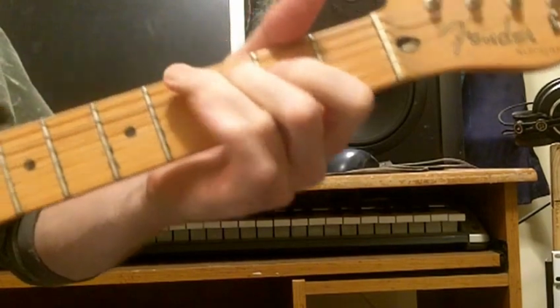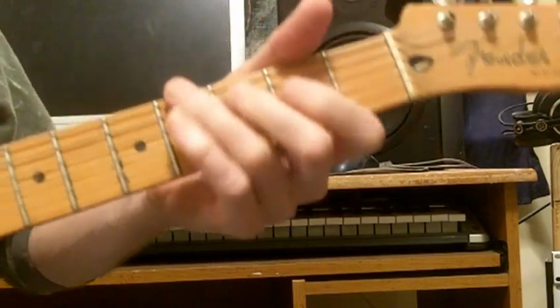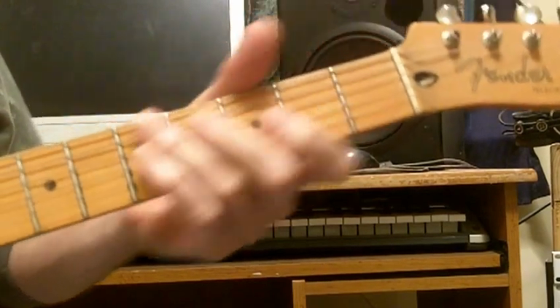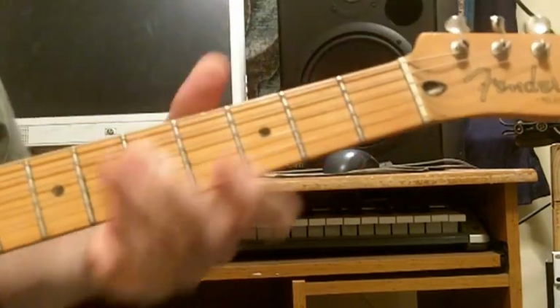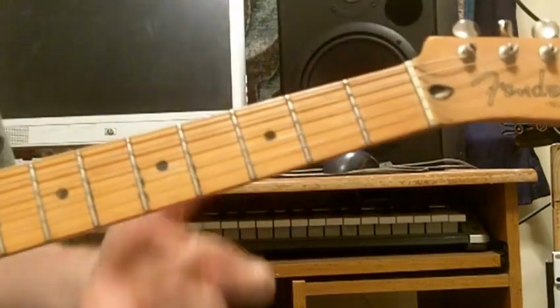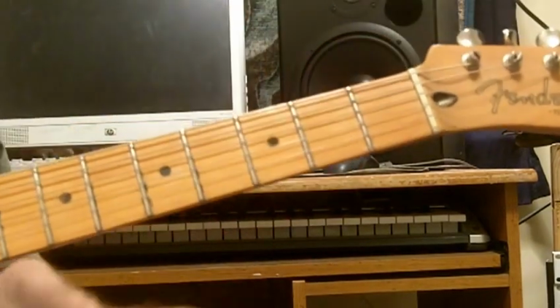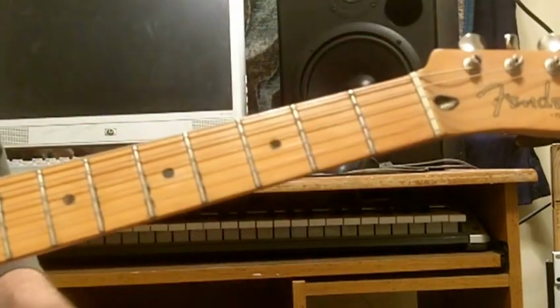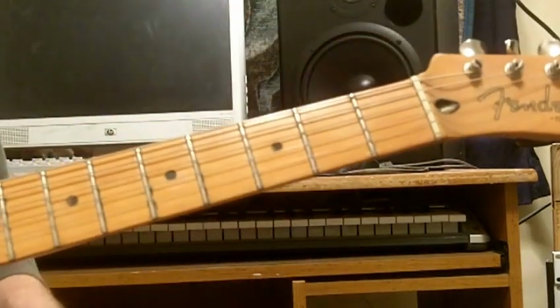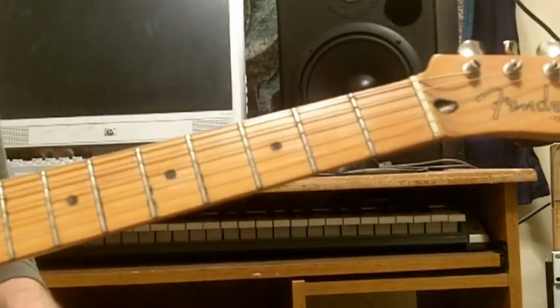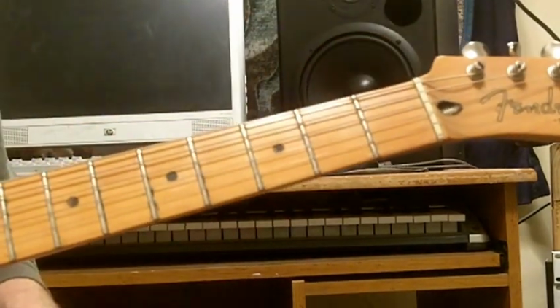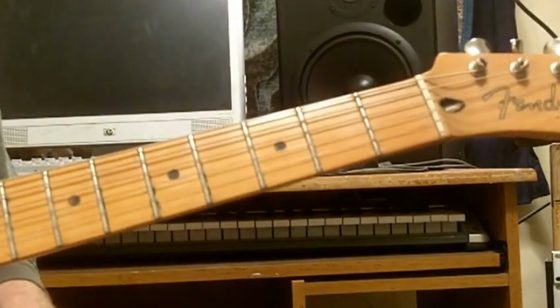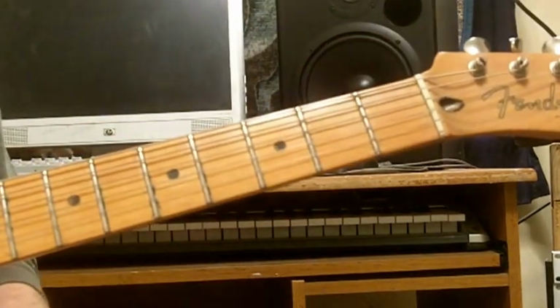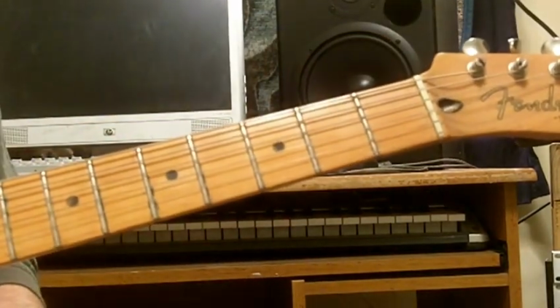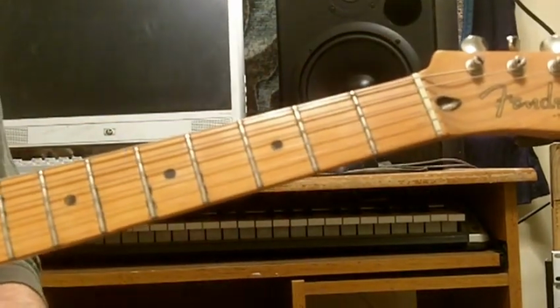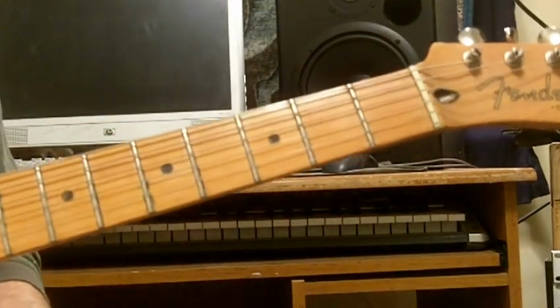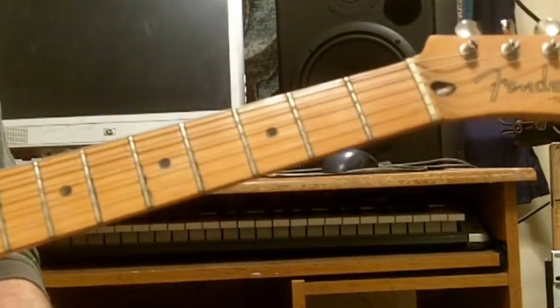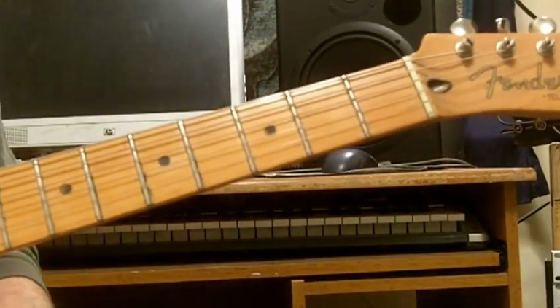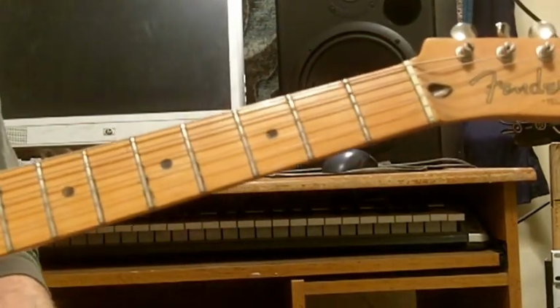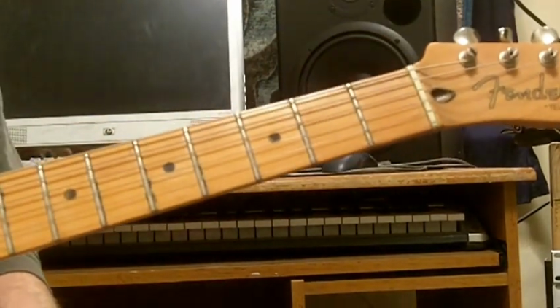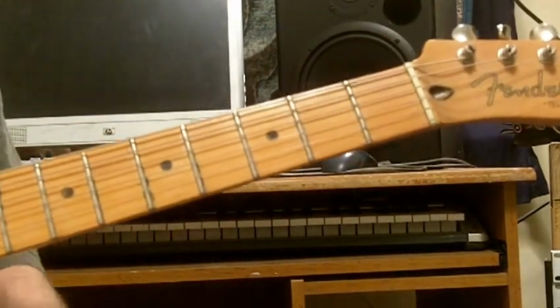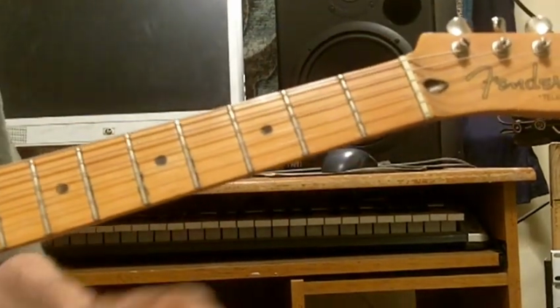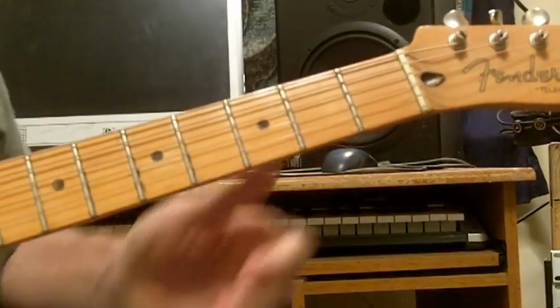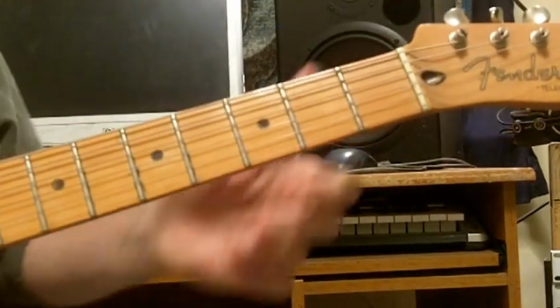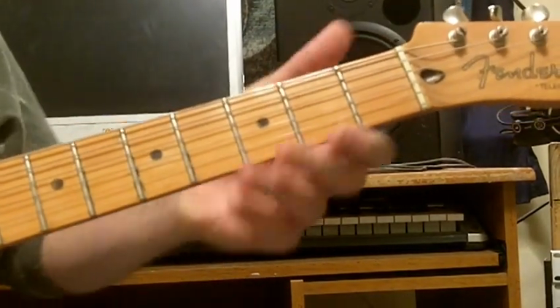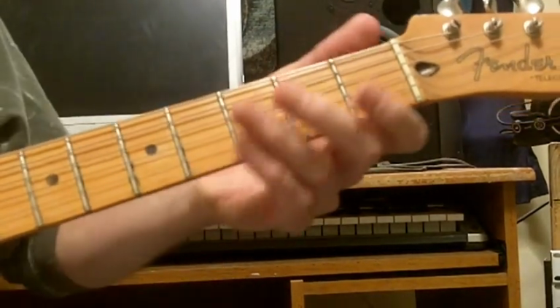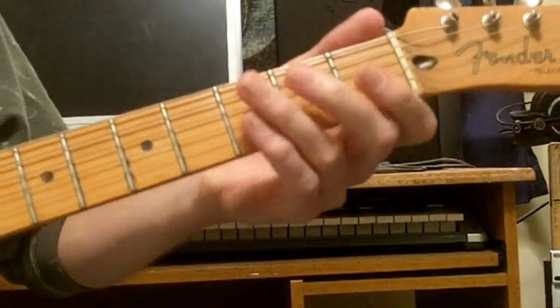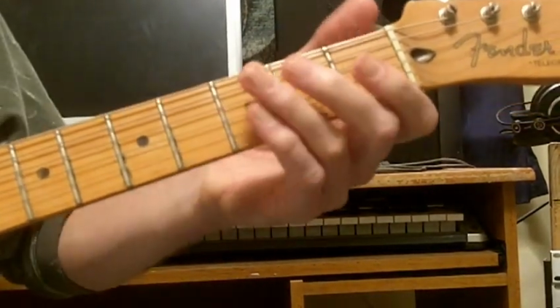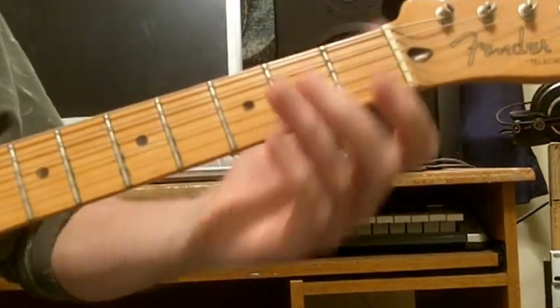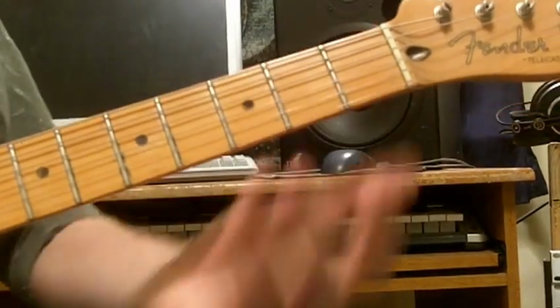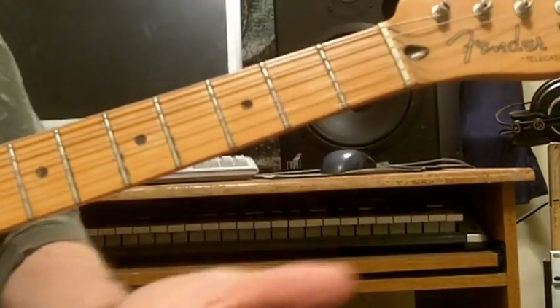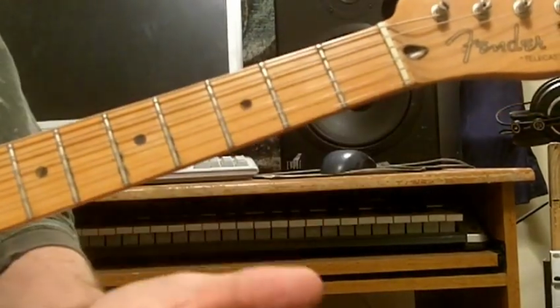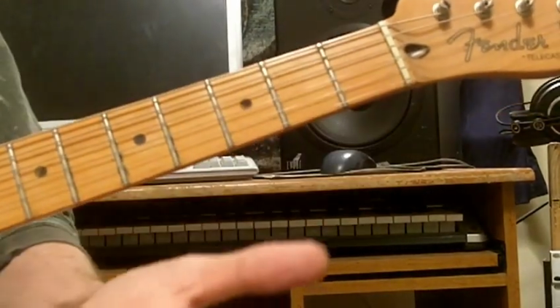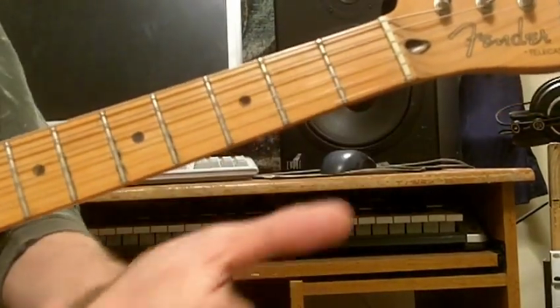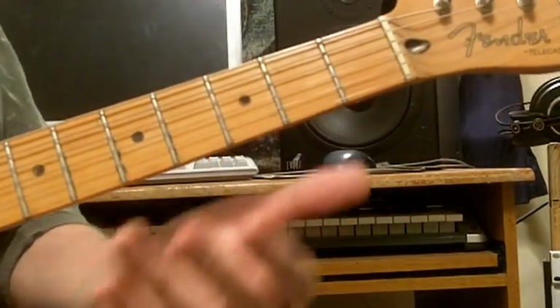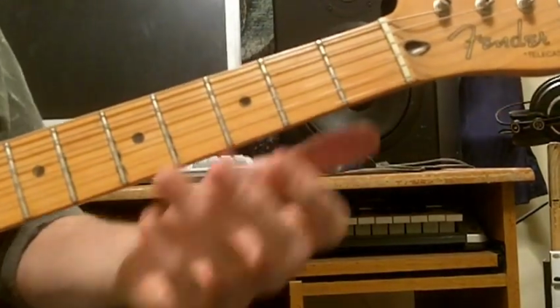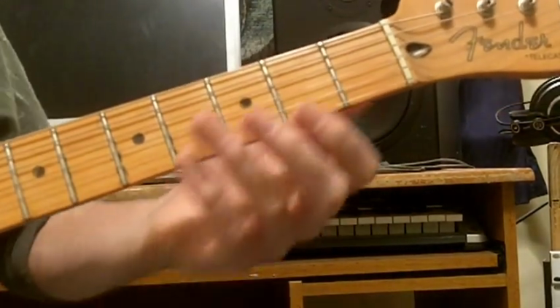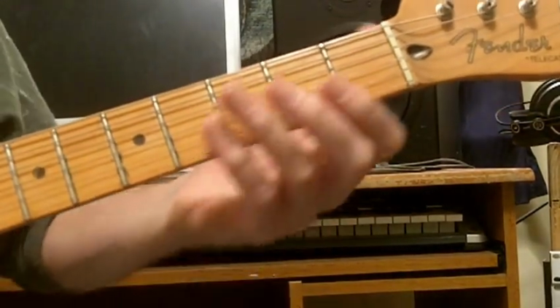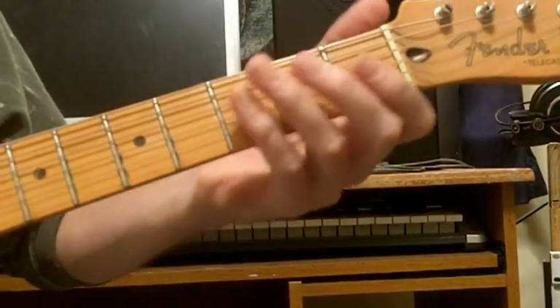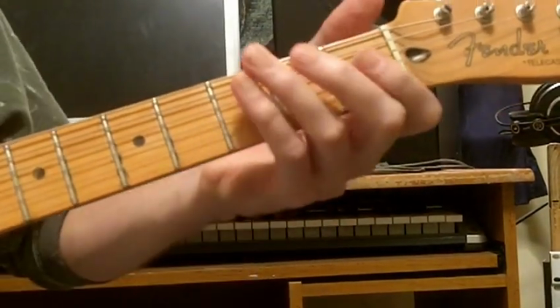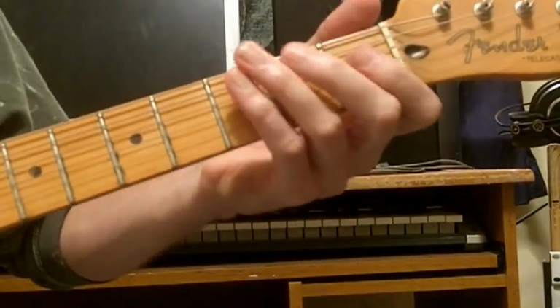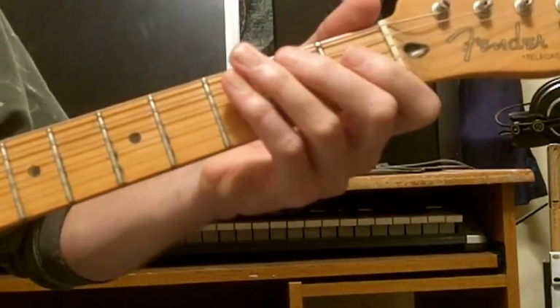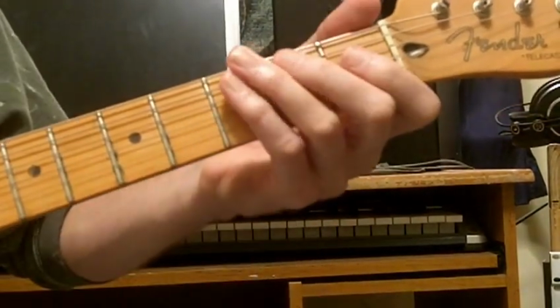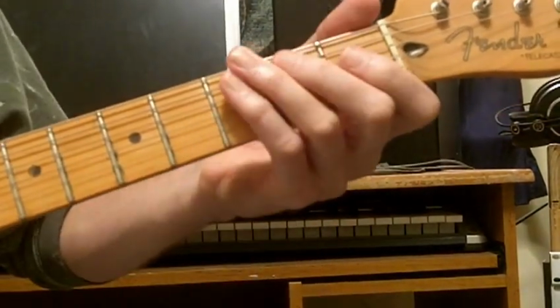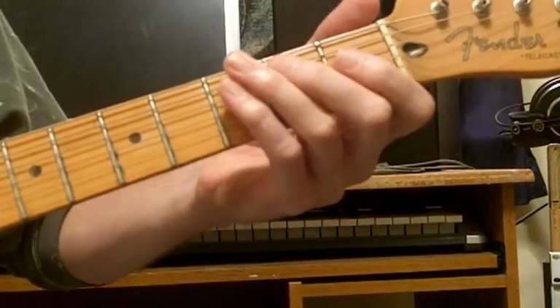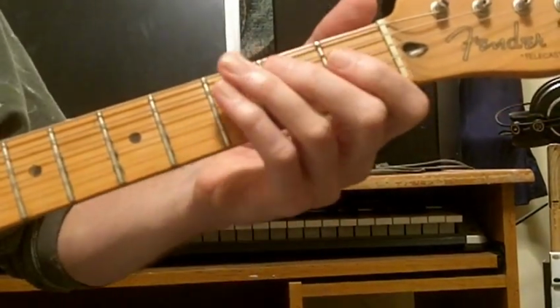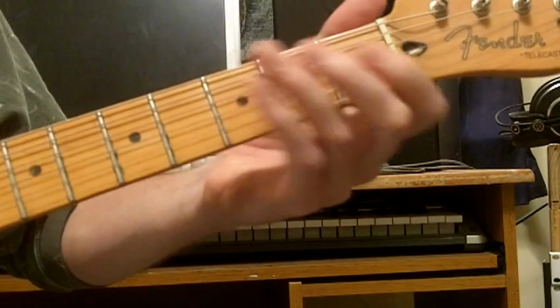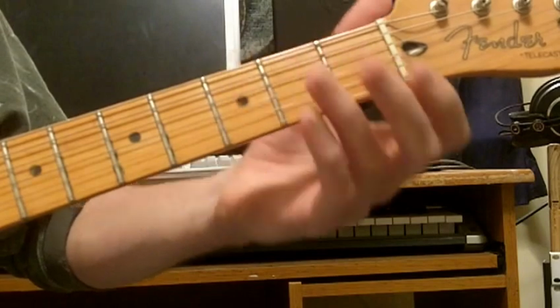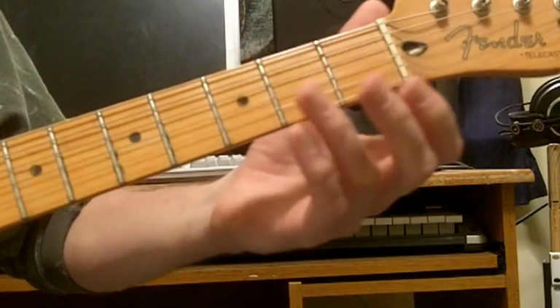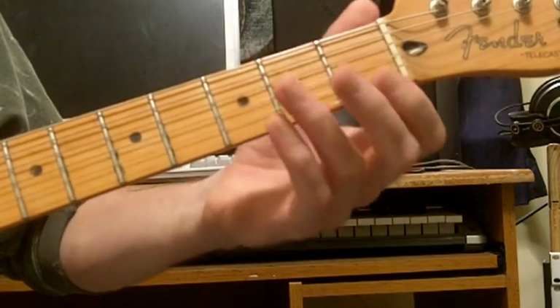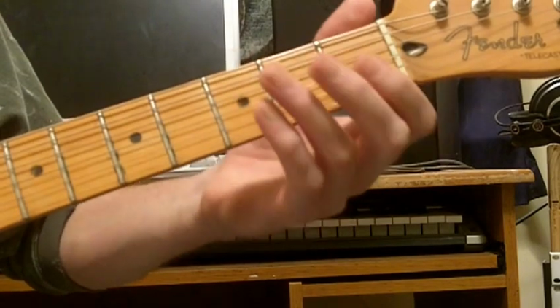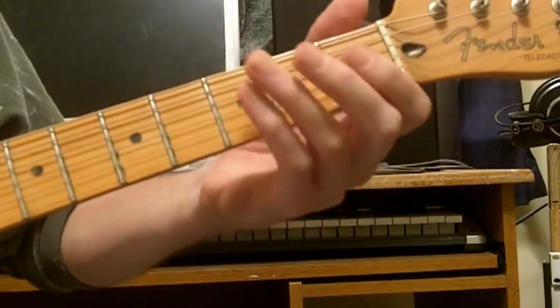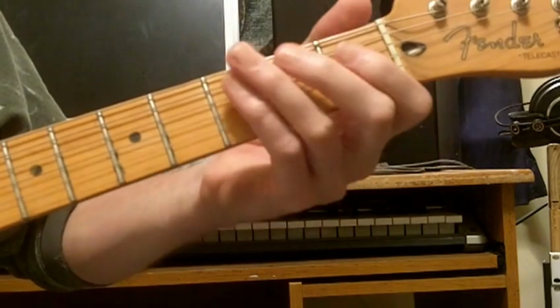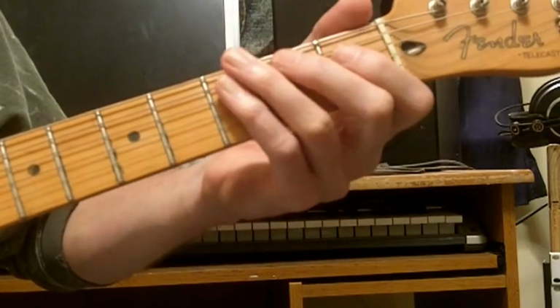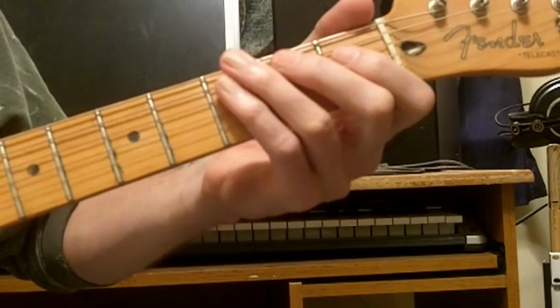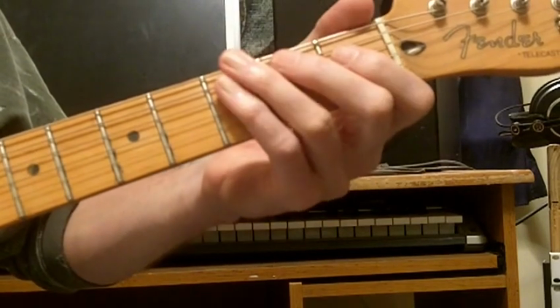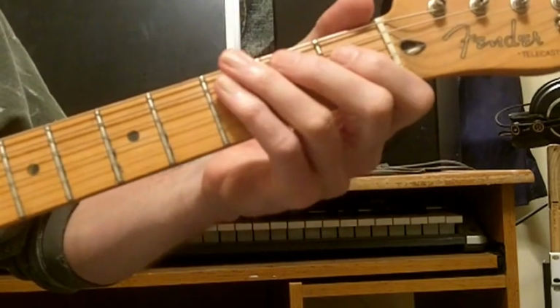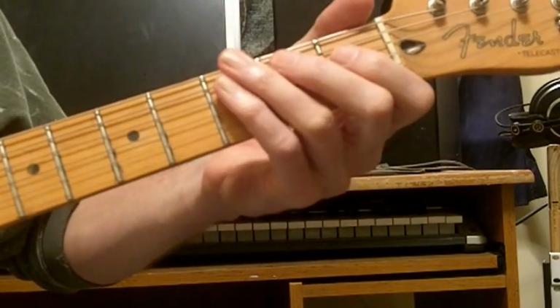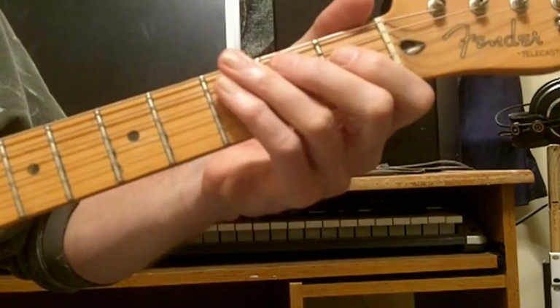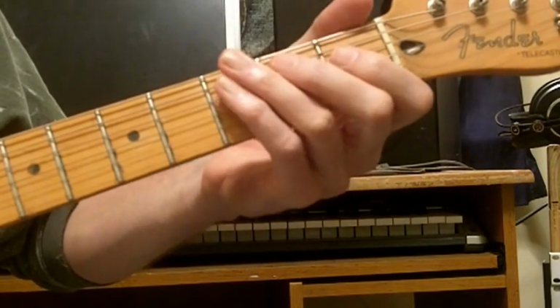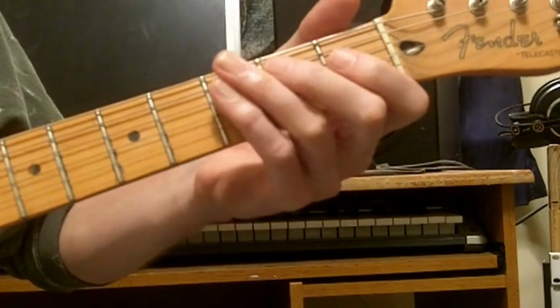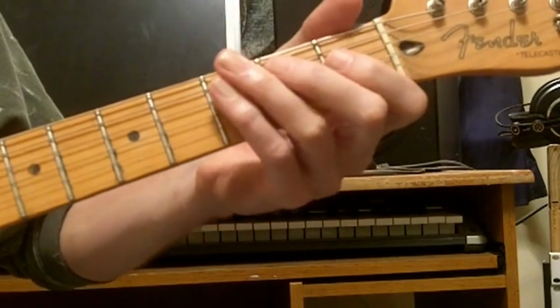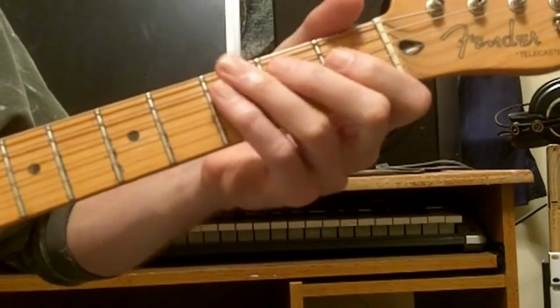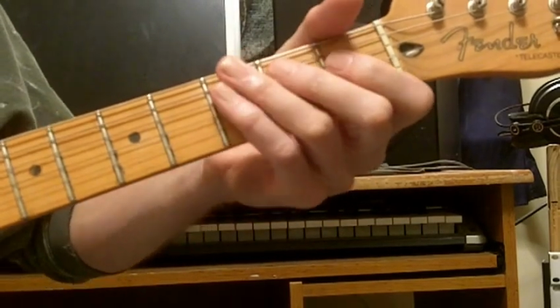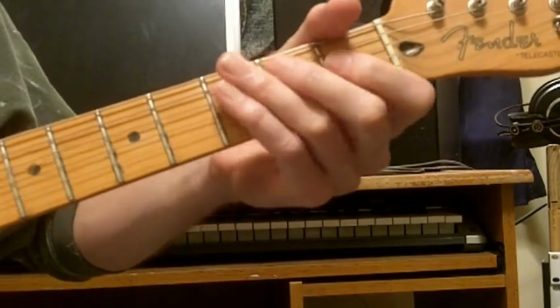Just my imagination. Starts with a hammer-on on the D string to the D sharp and back.